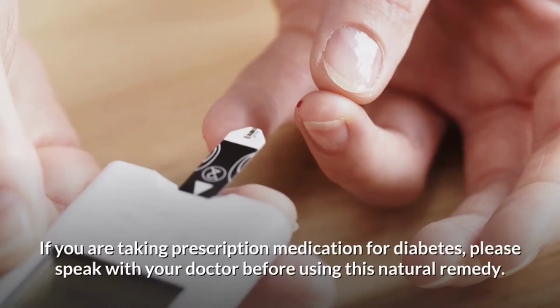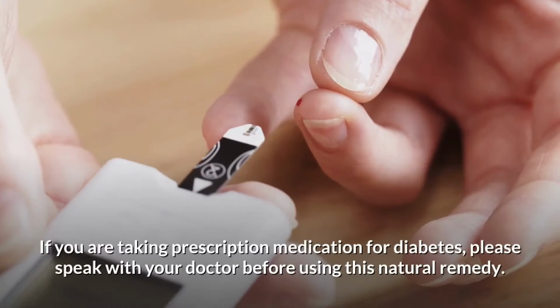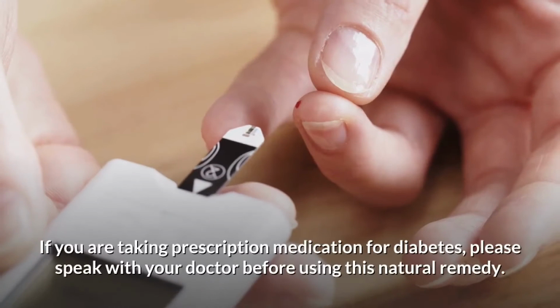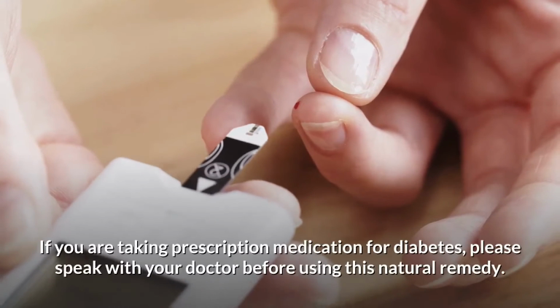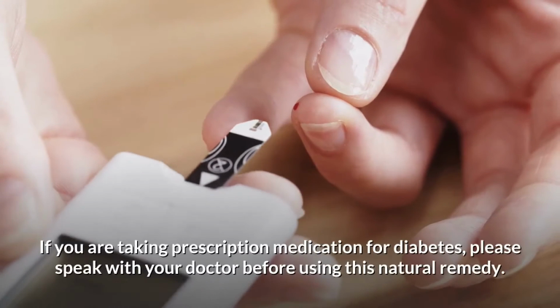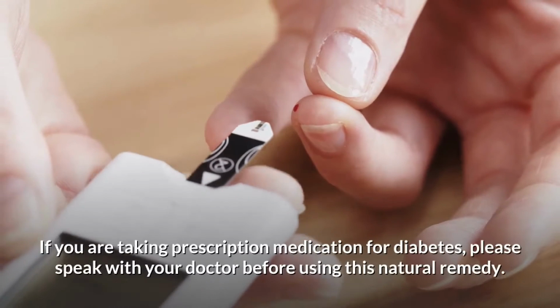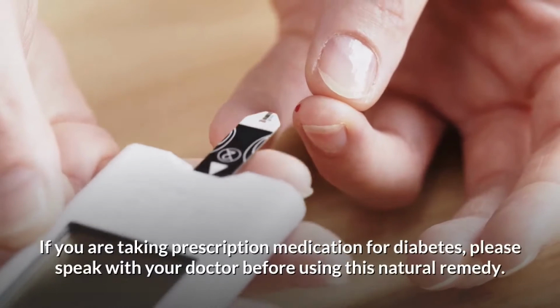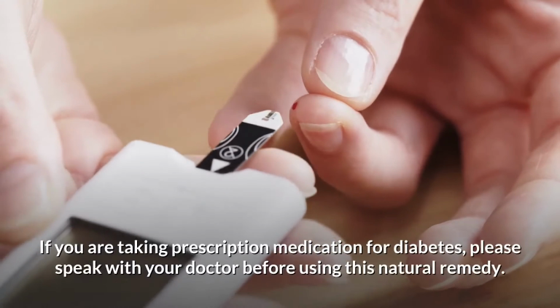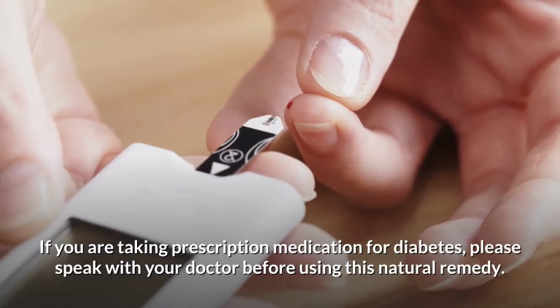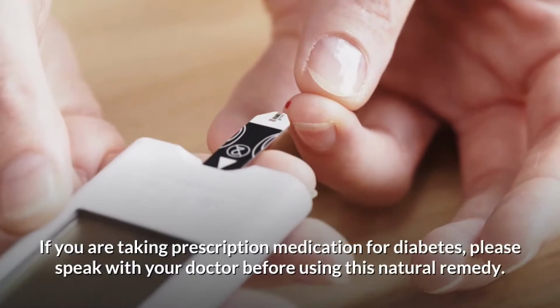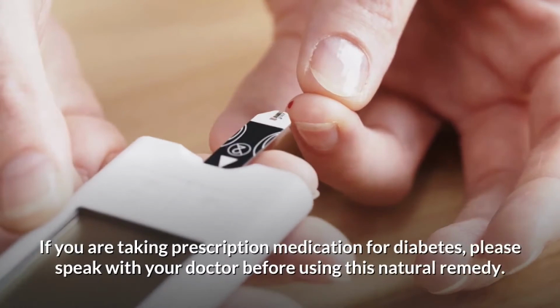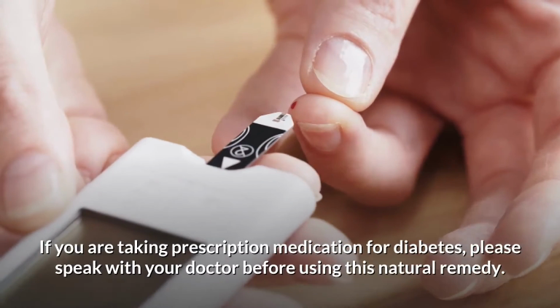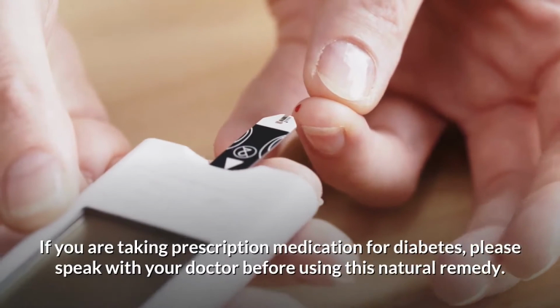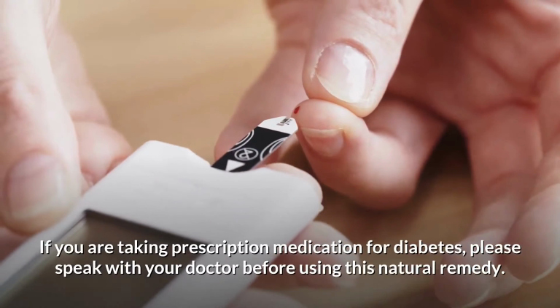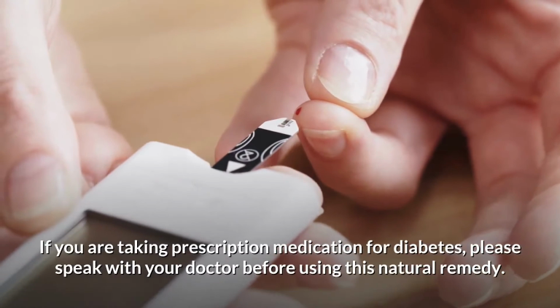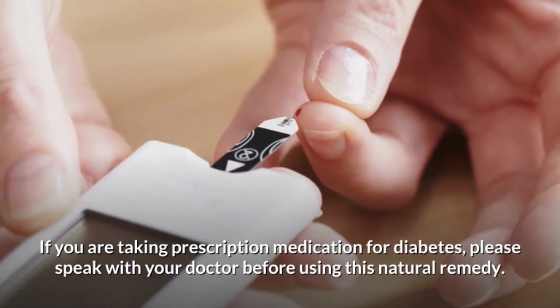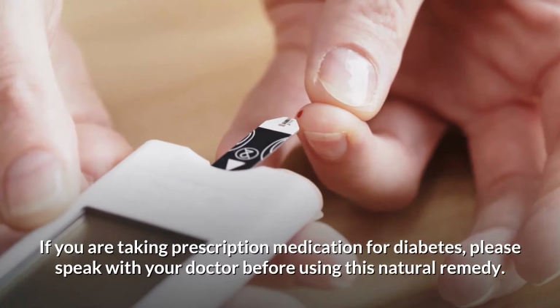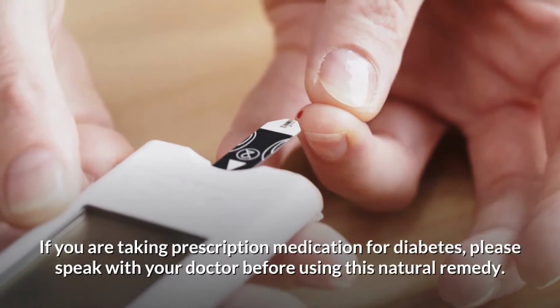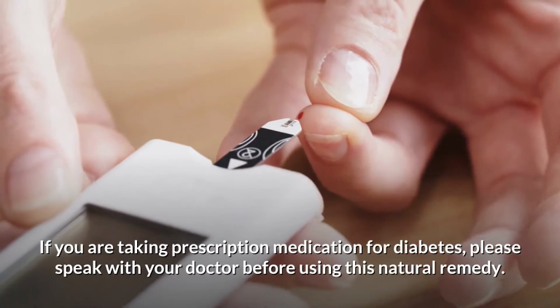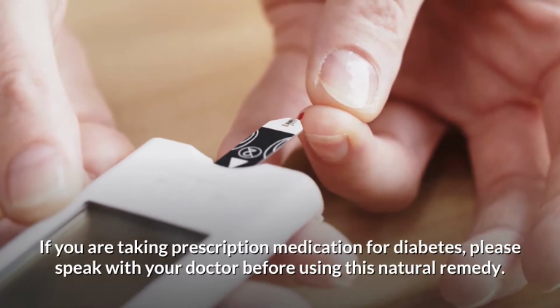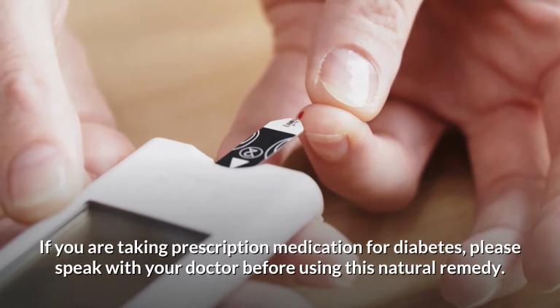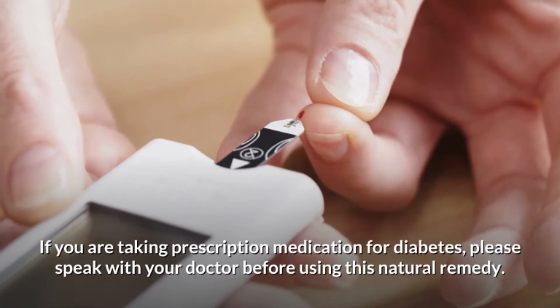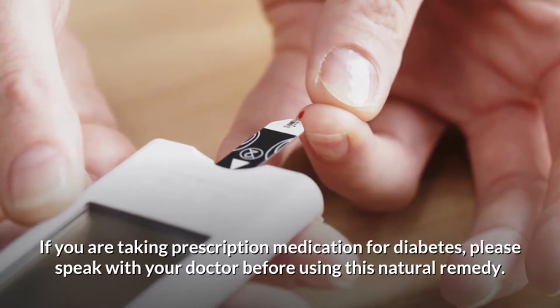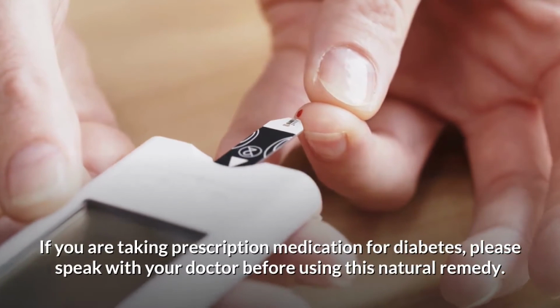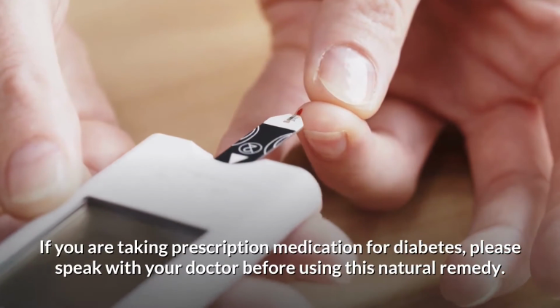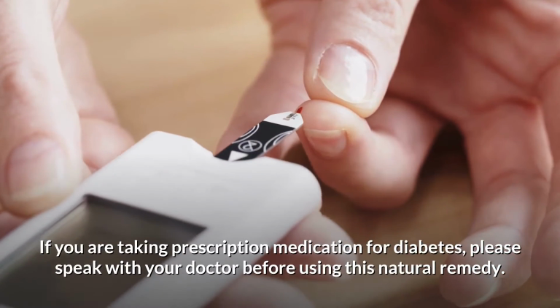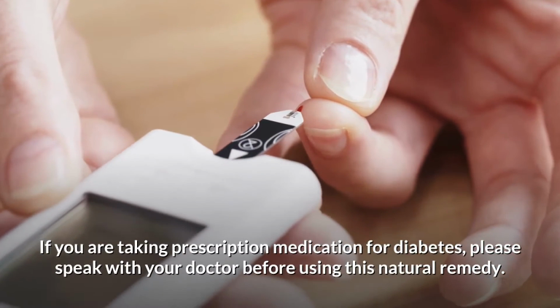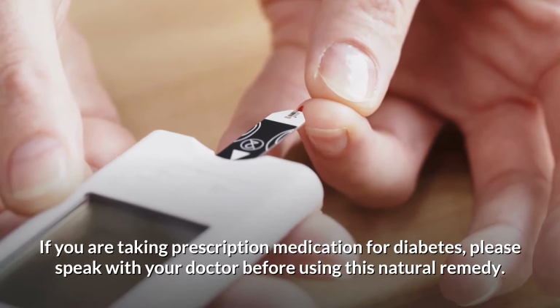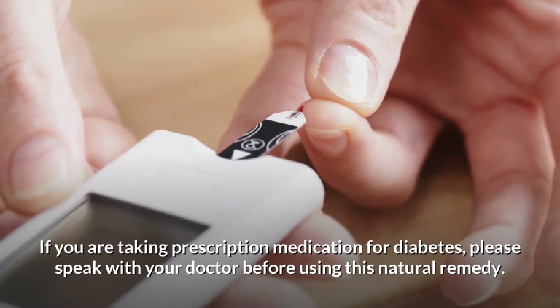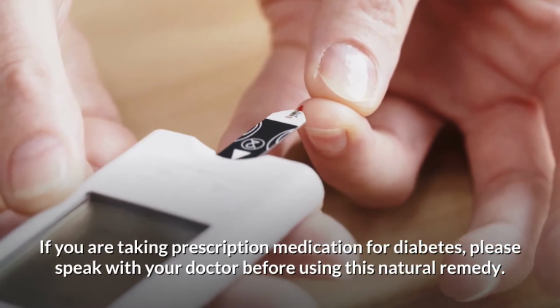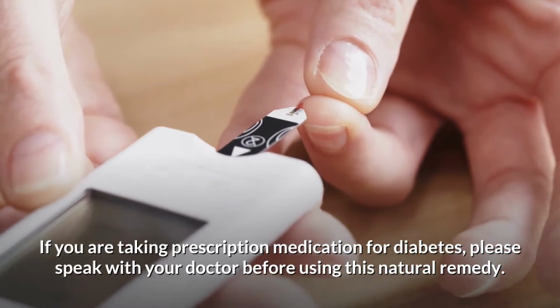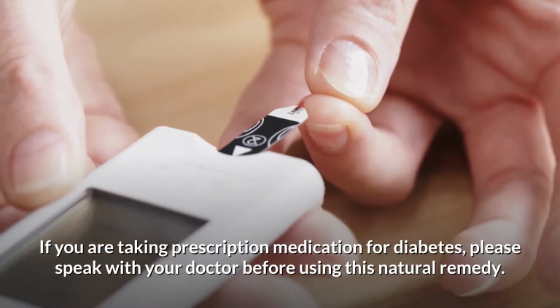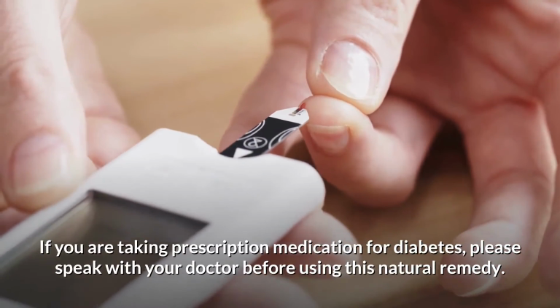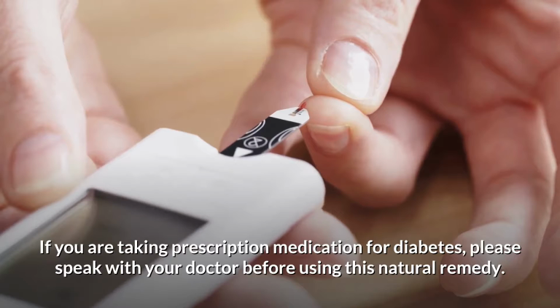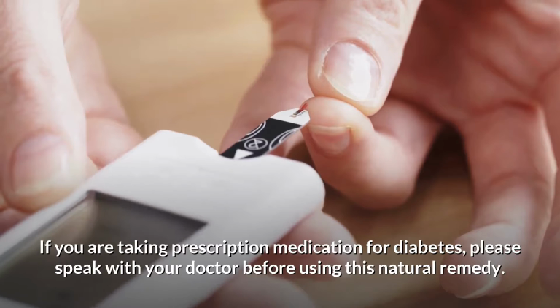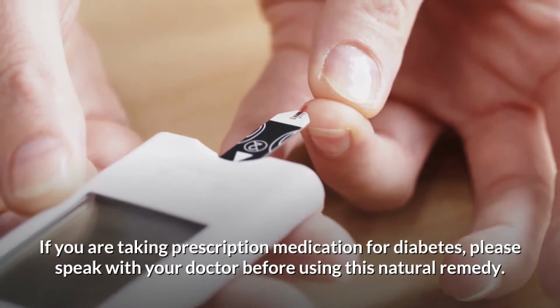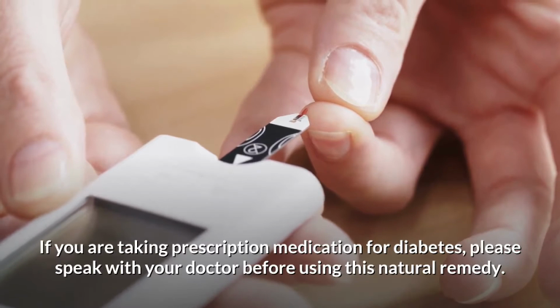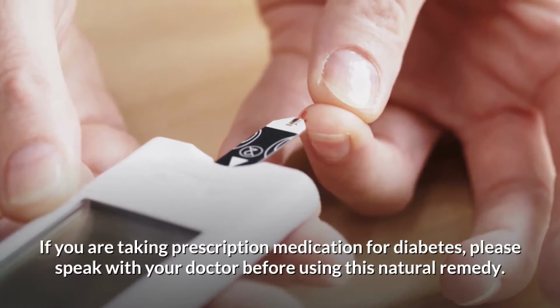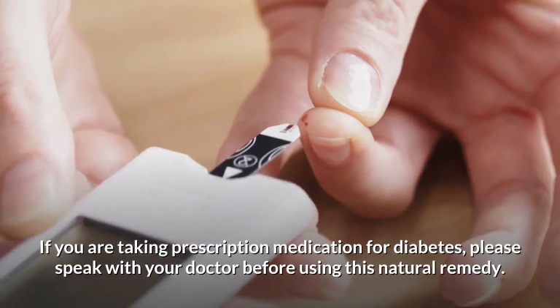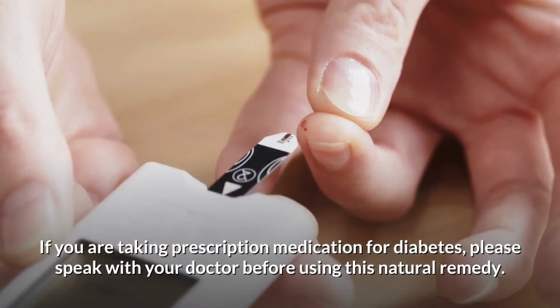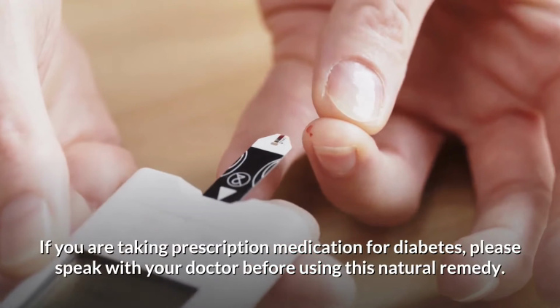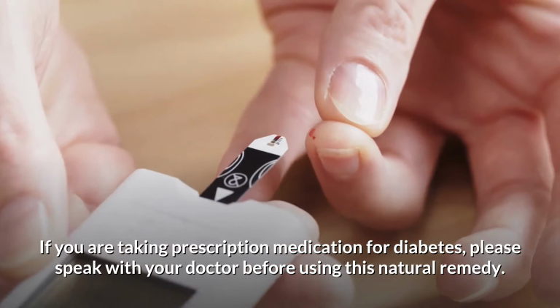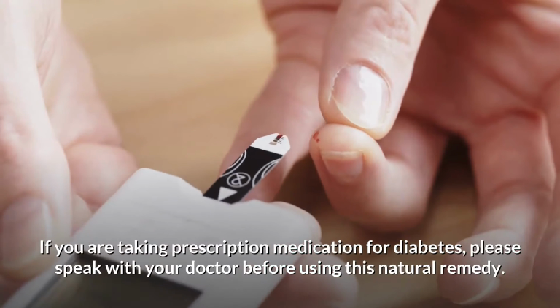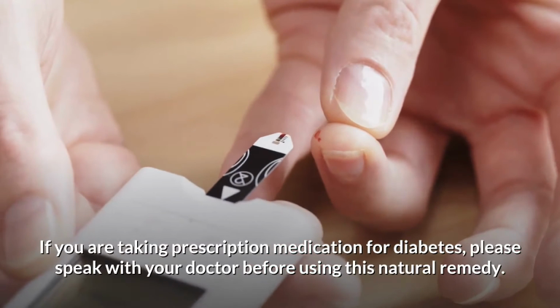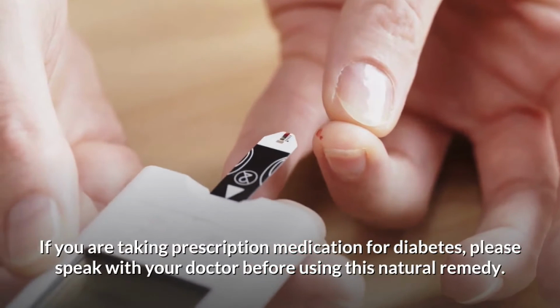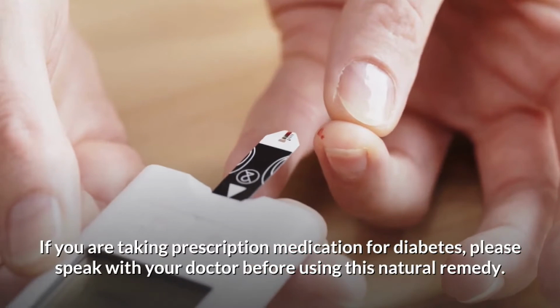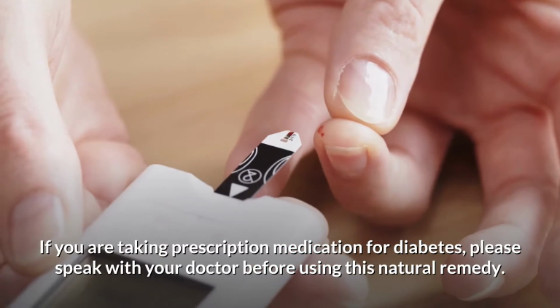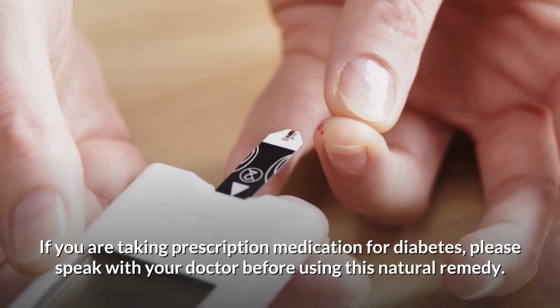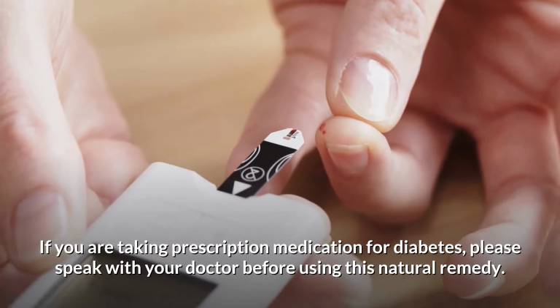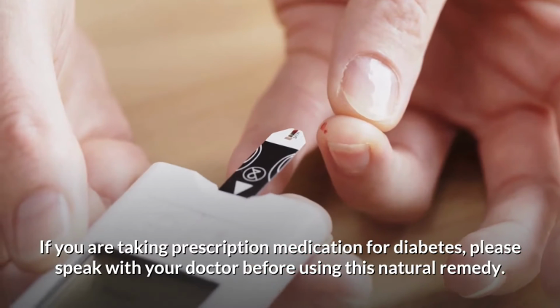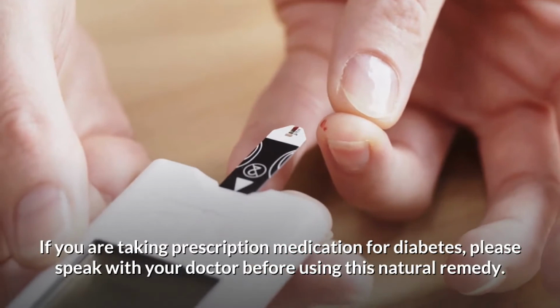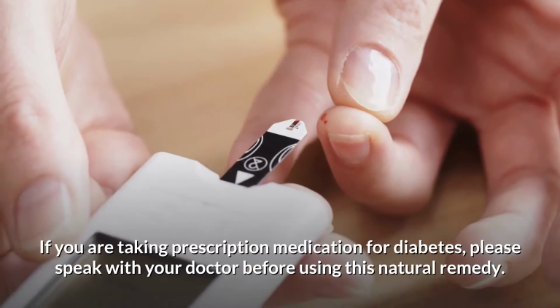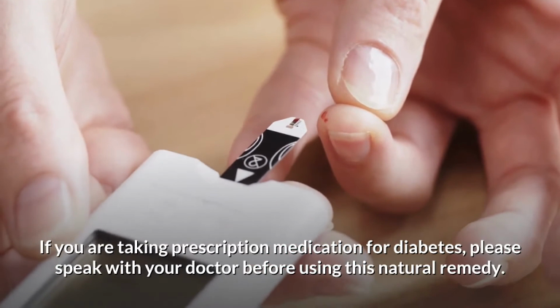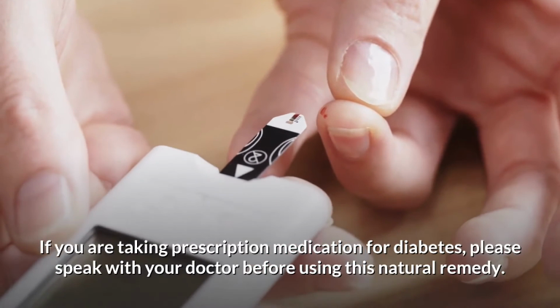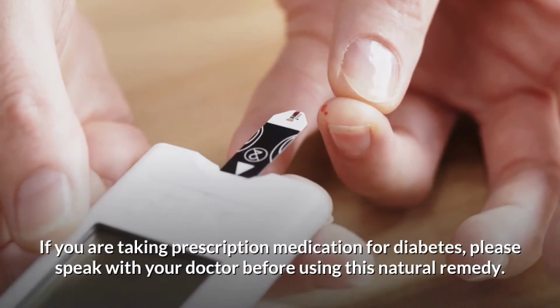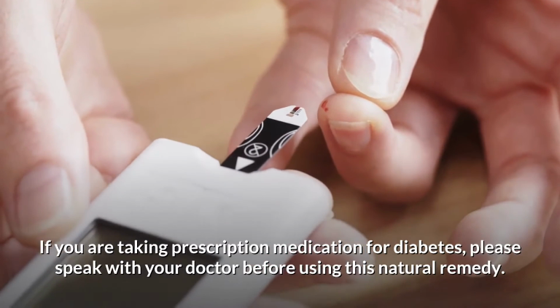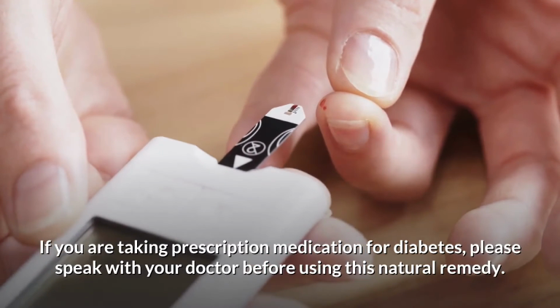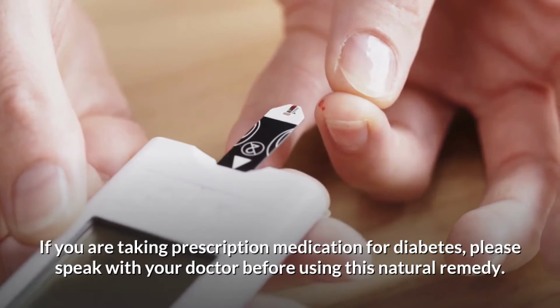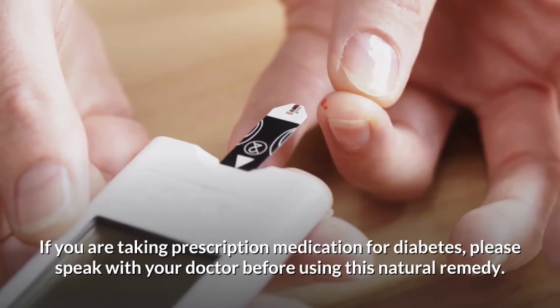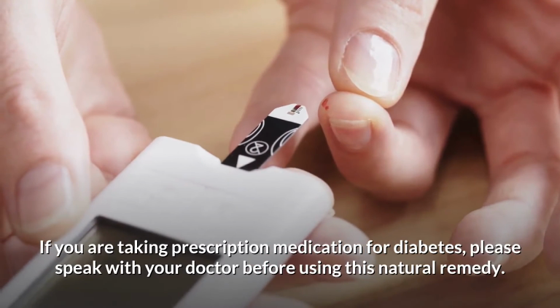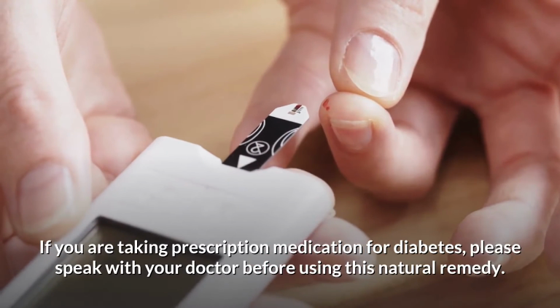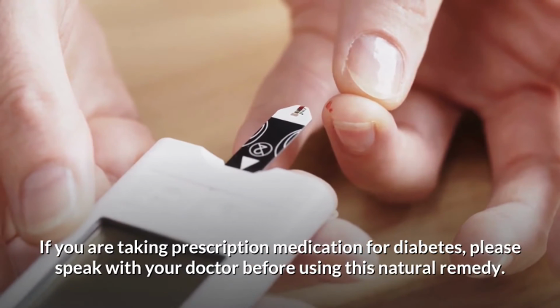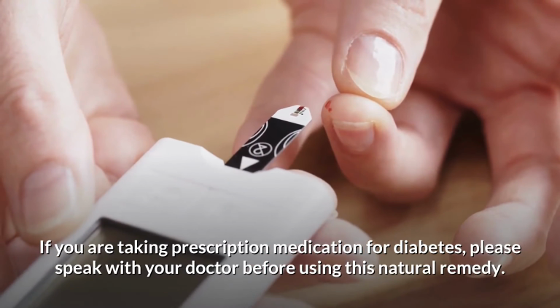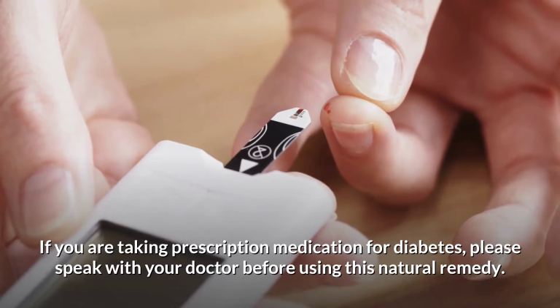If you are taking prescription medication for diabetes, please speak with your doctor before using this natural remedy.